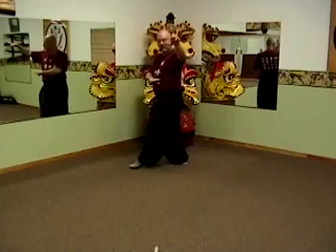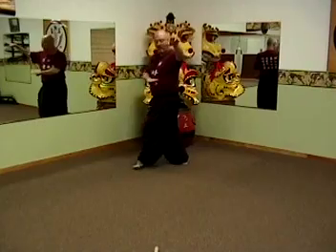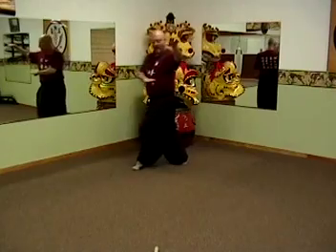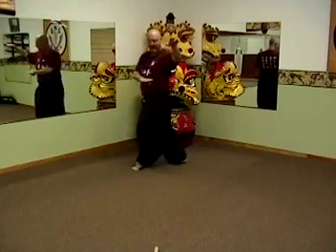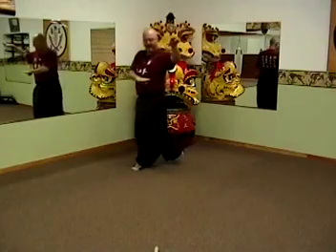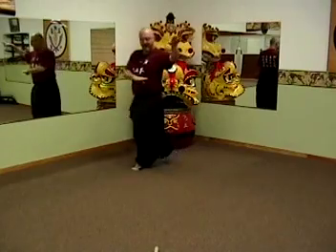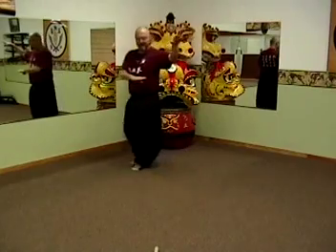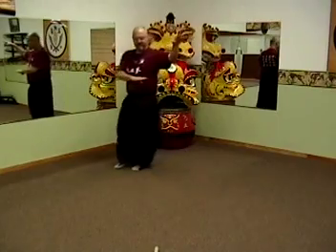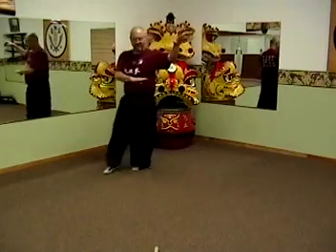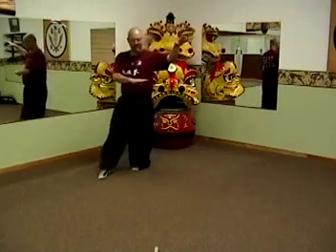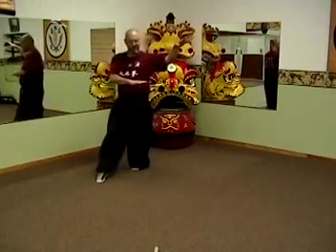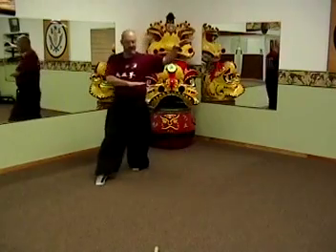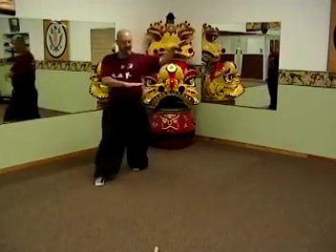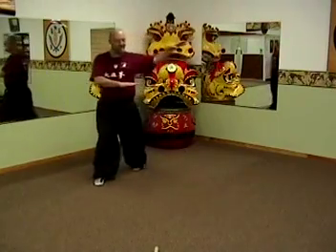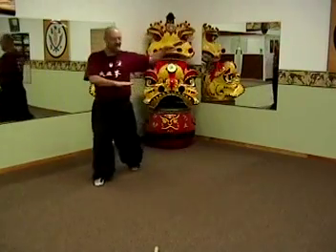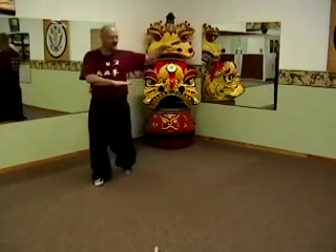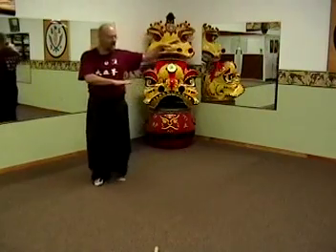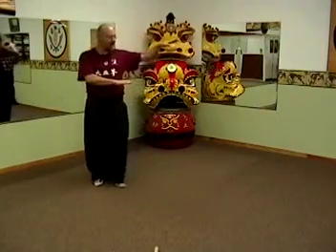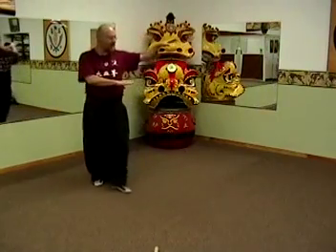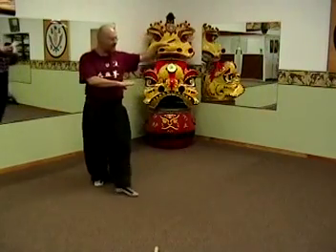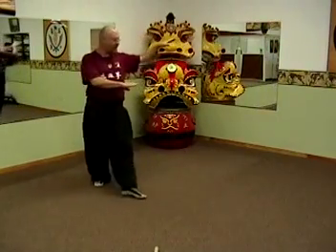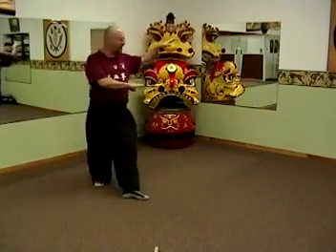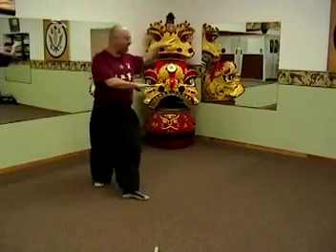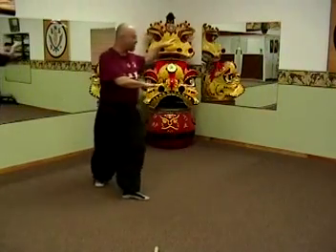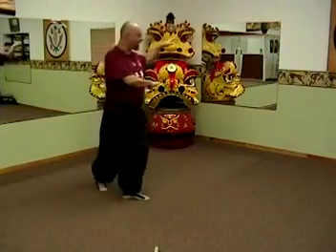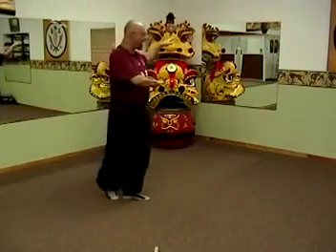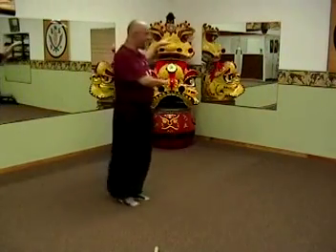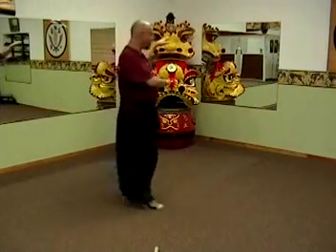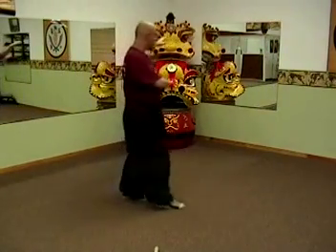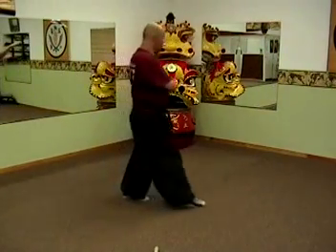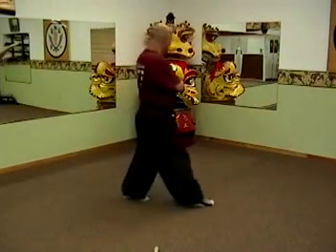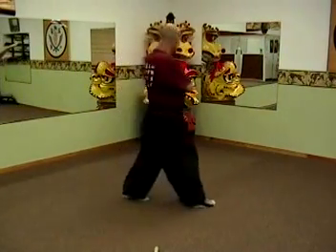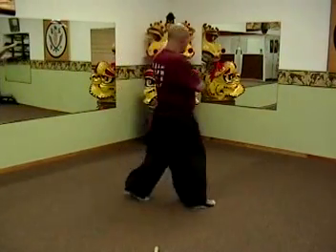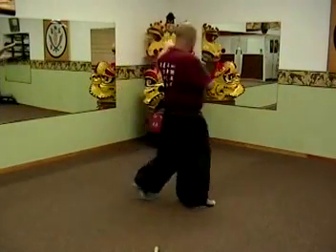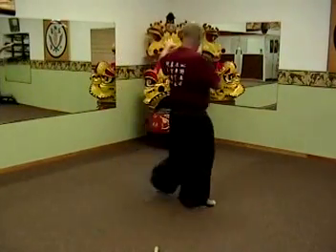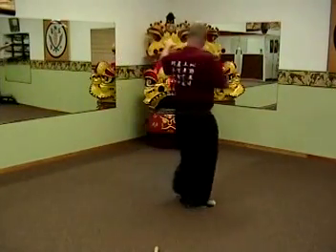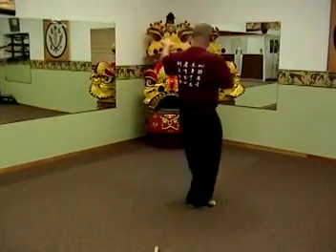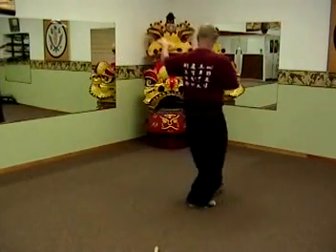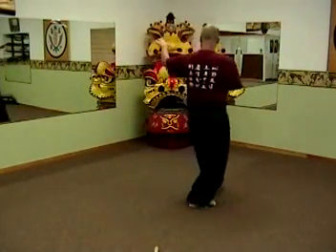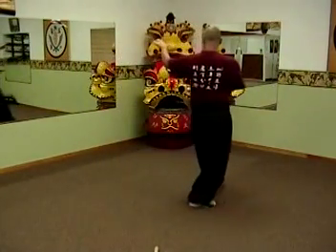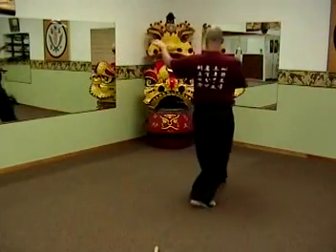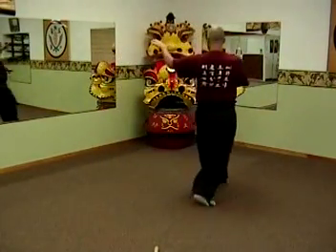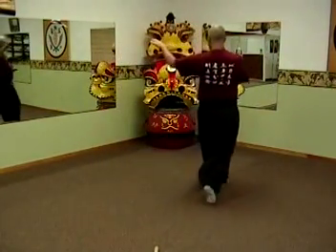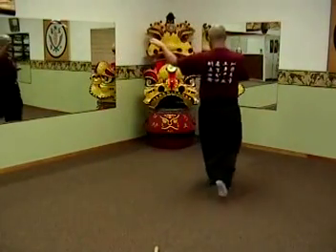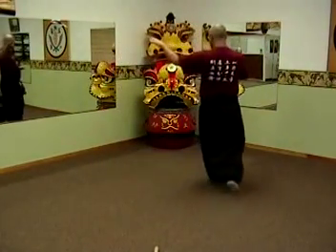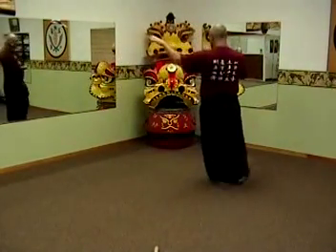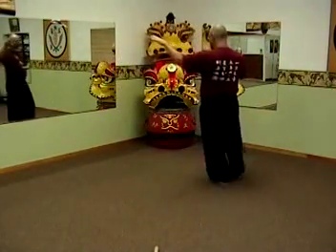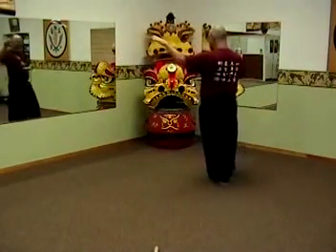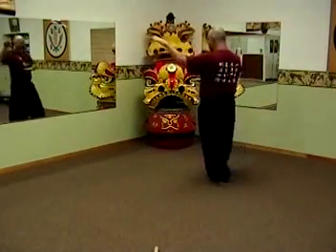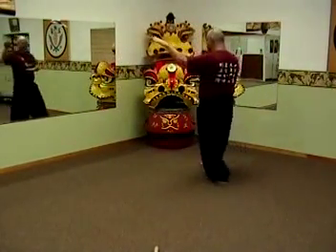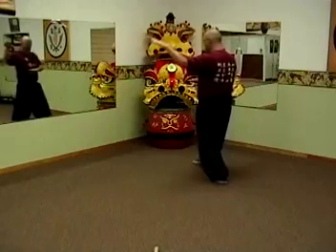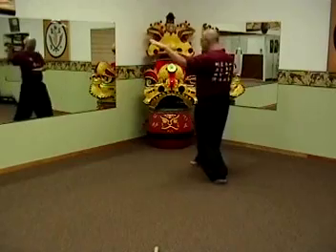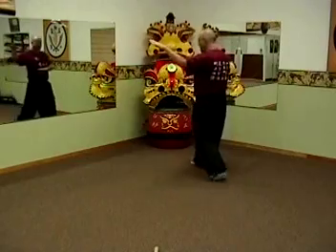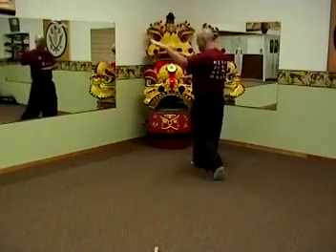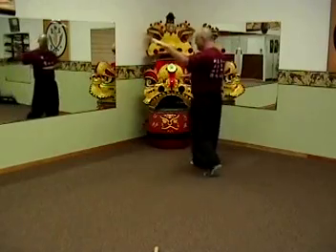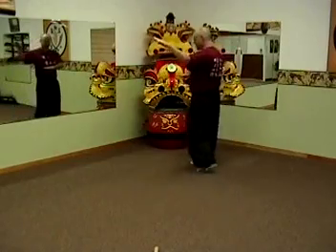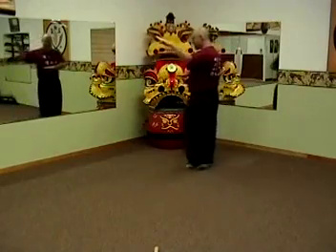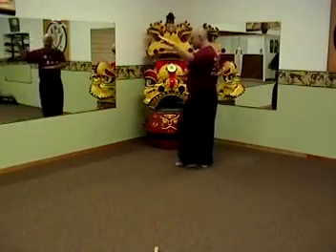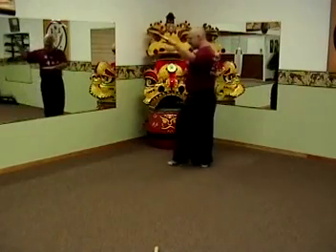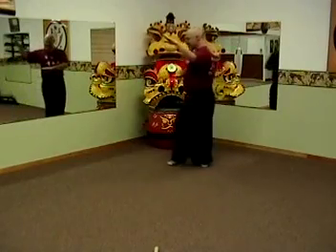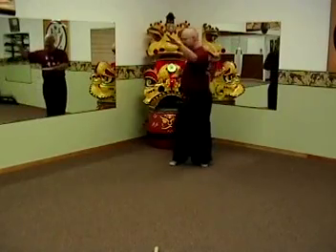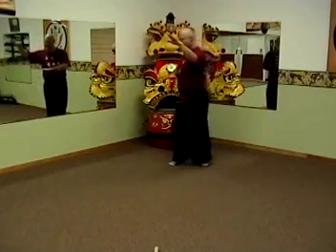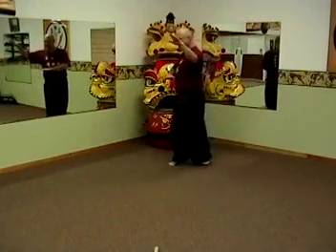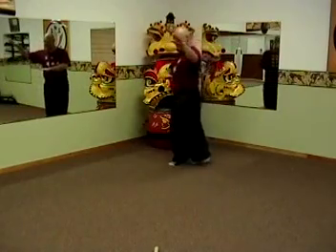Walk again, circle to the opposite side — again, if you can, do multiple times. Right now we'll just try to do one or two, just to get the idea.